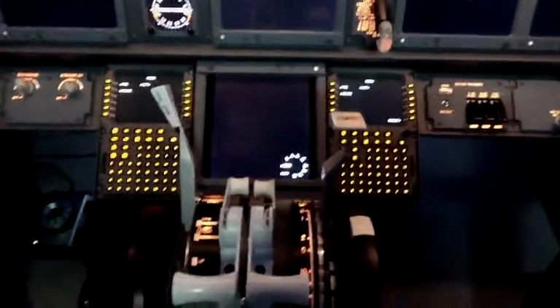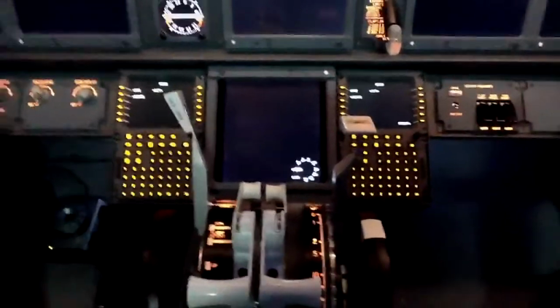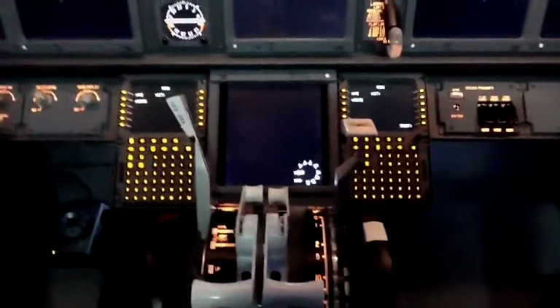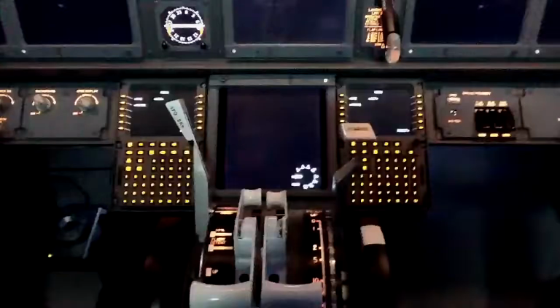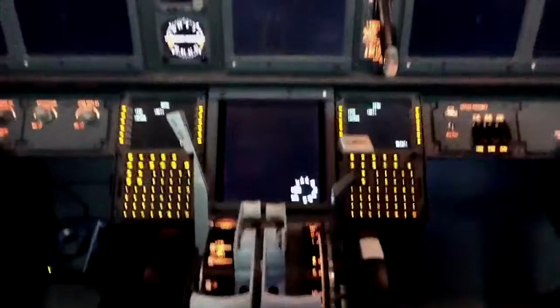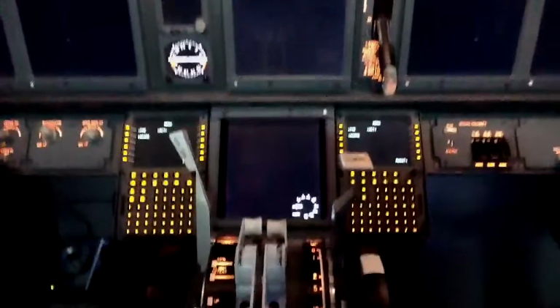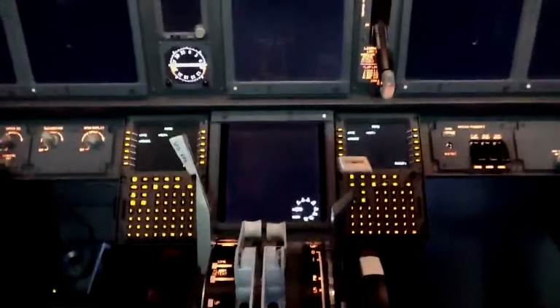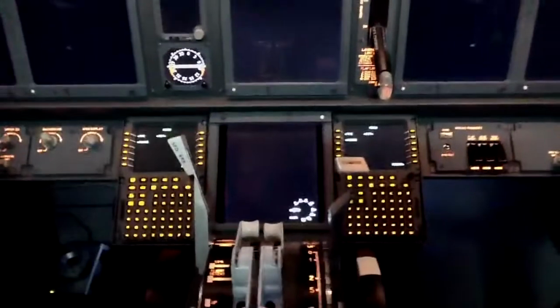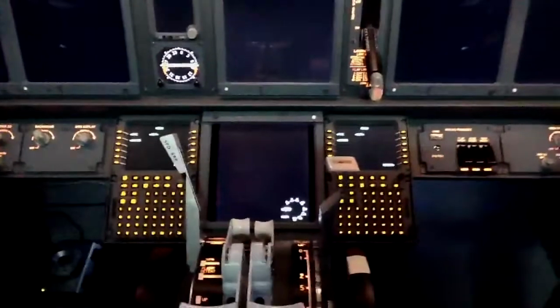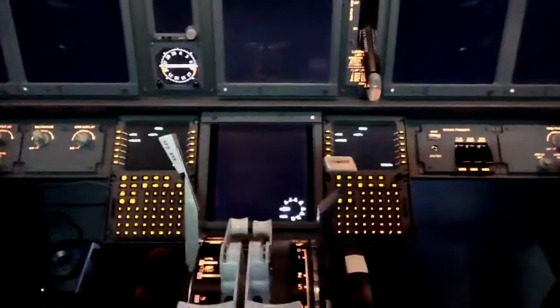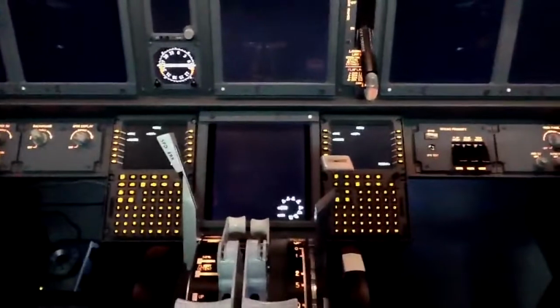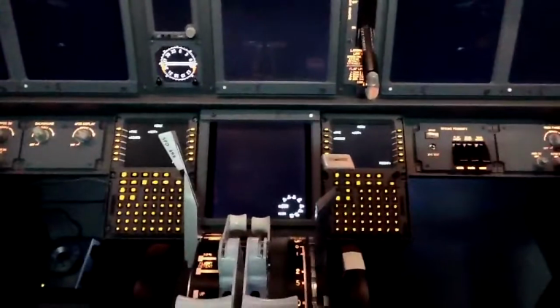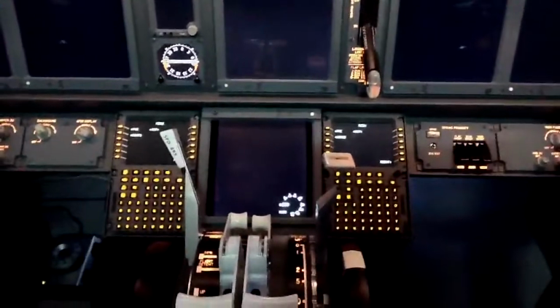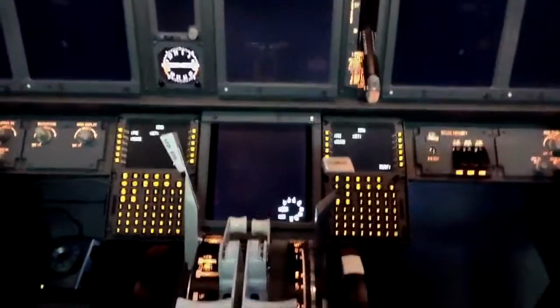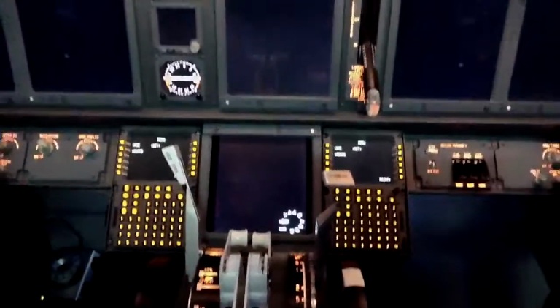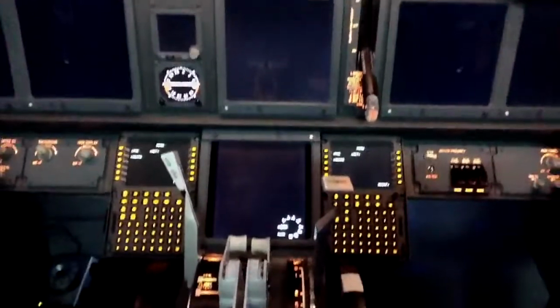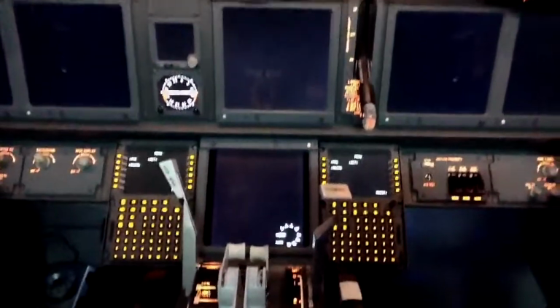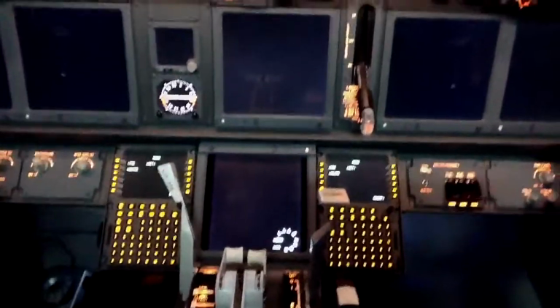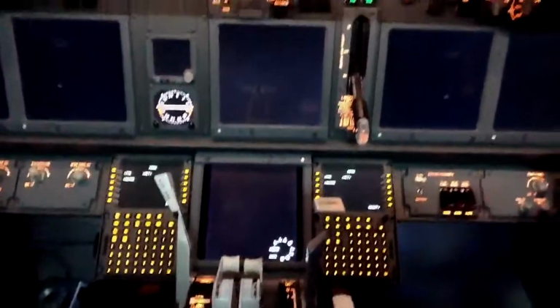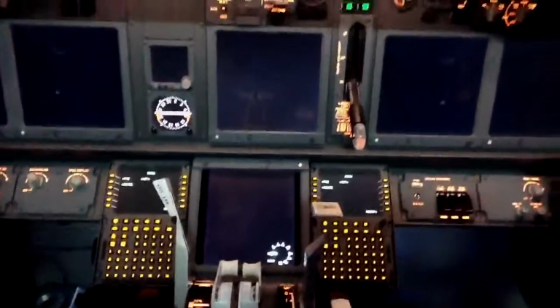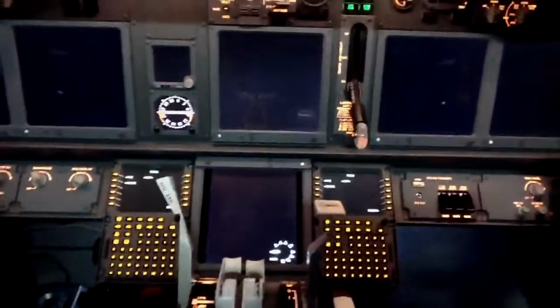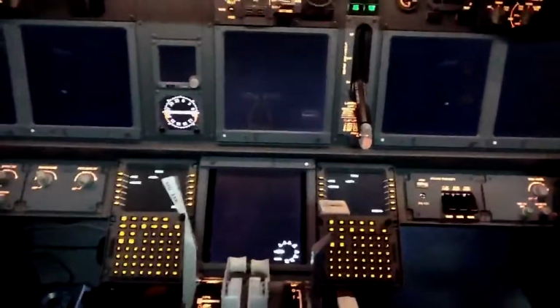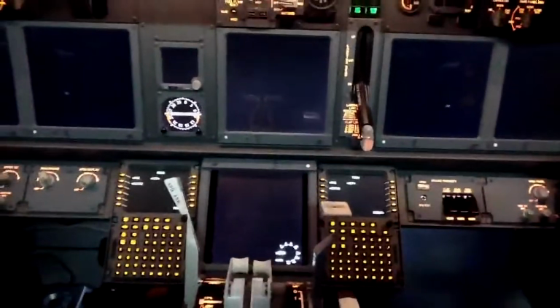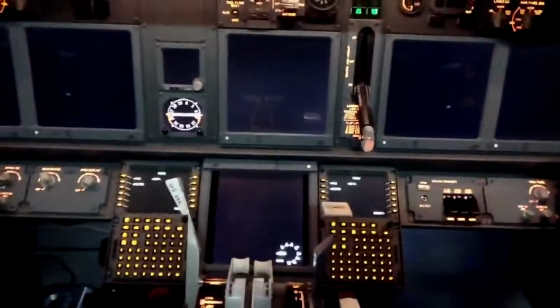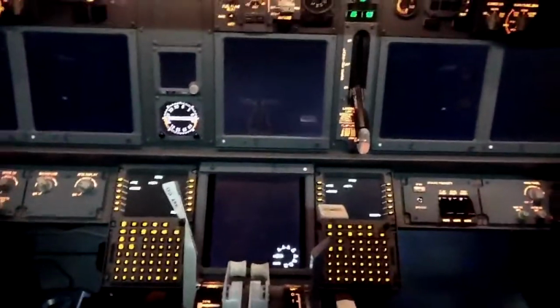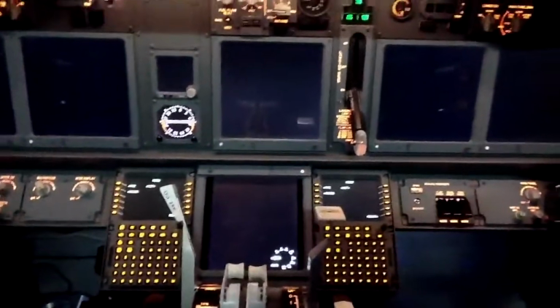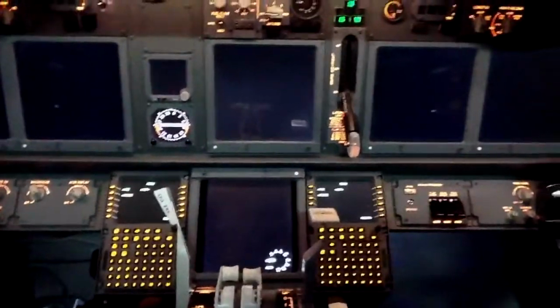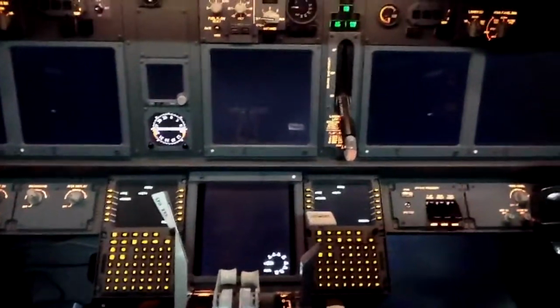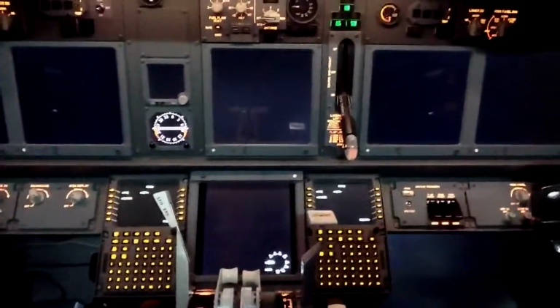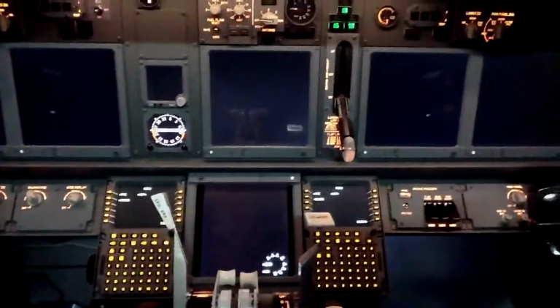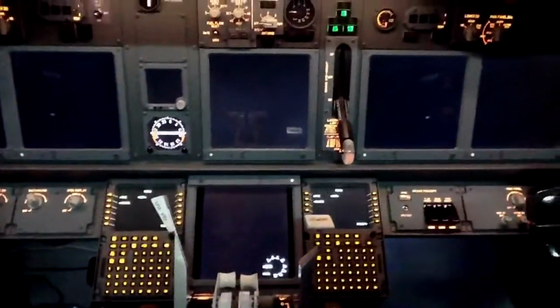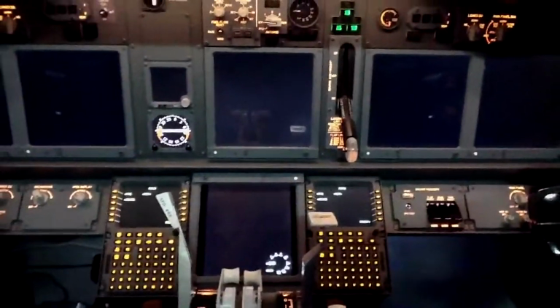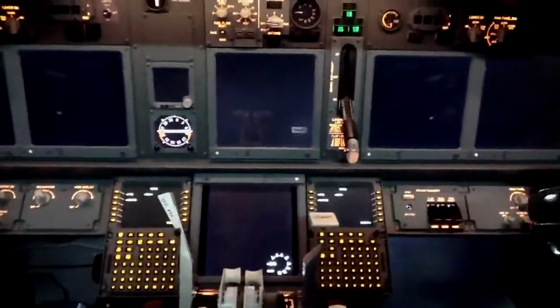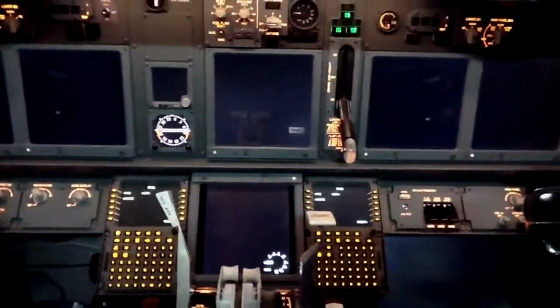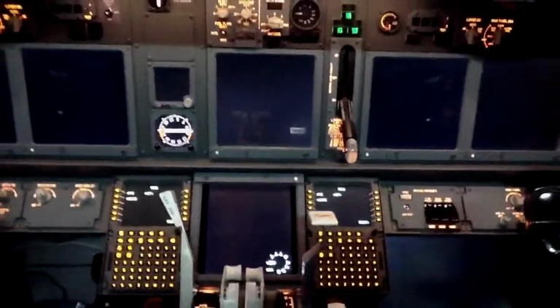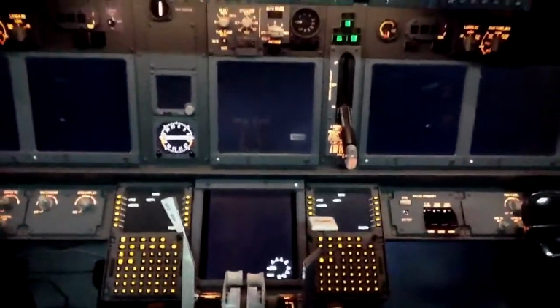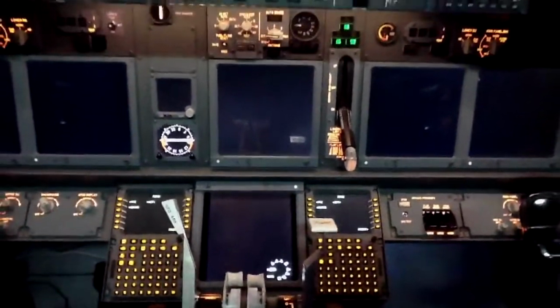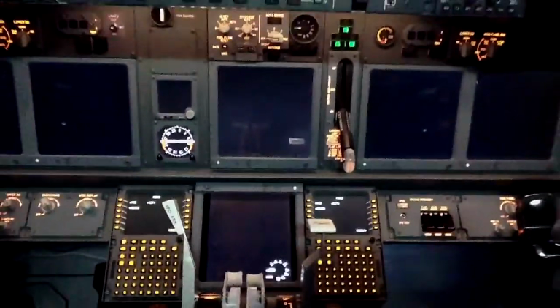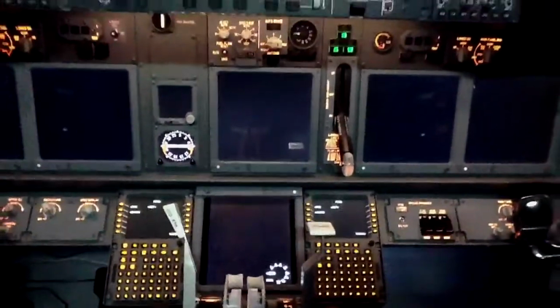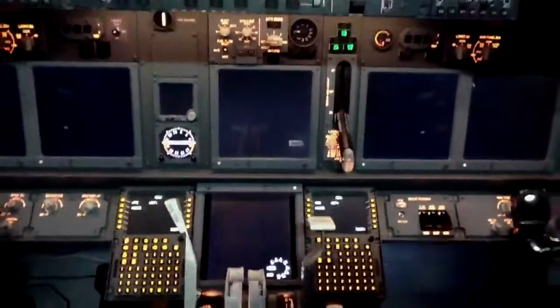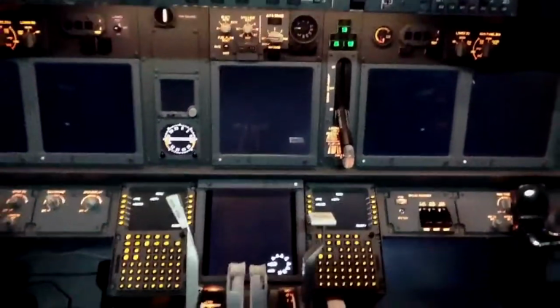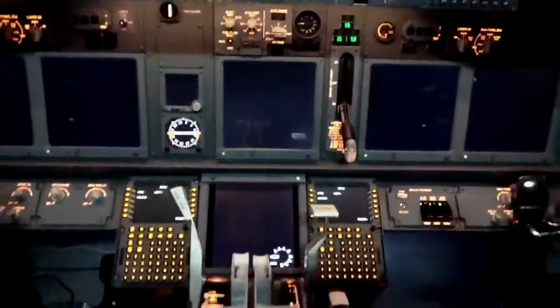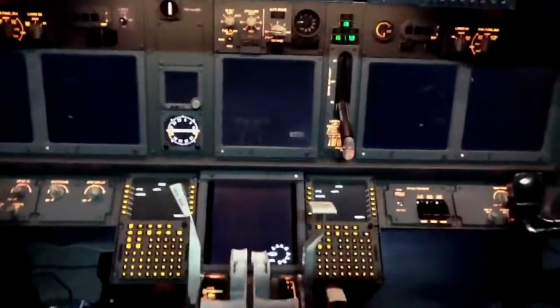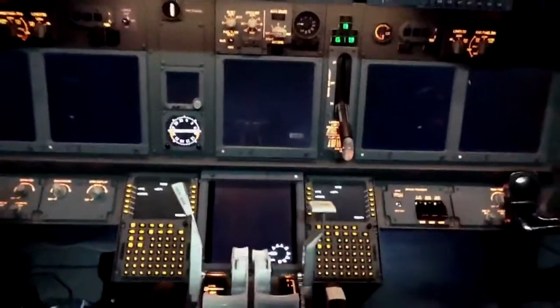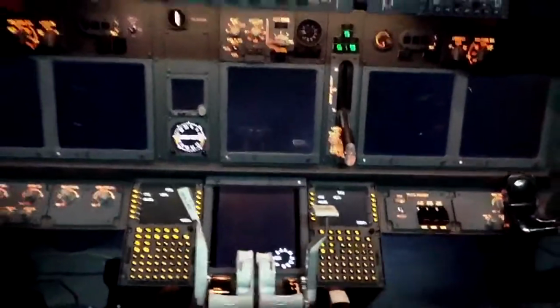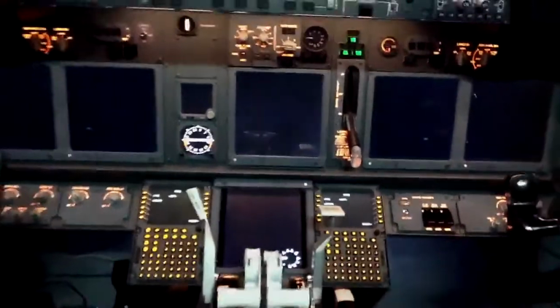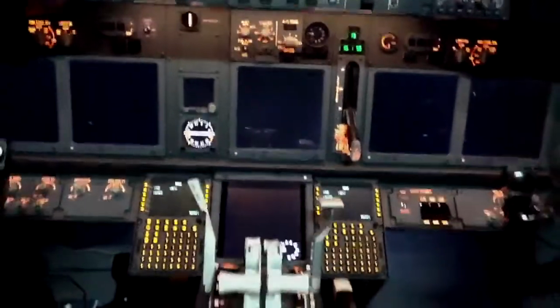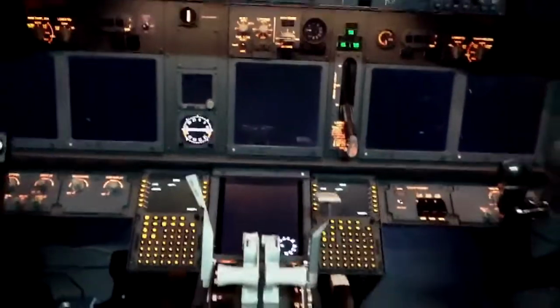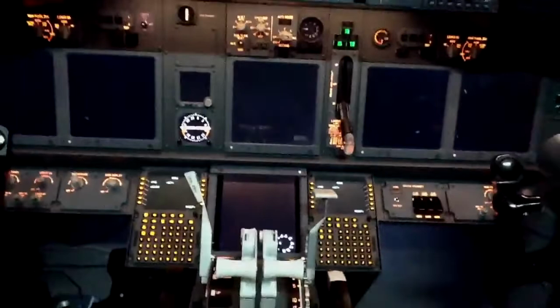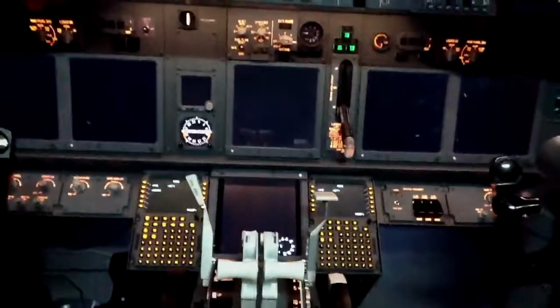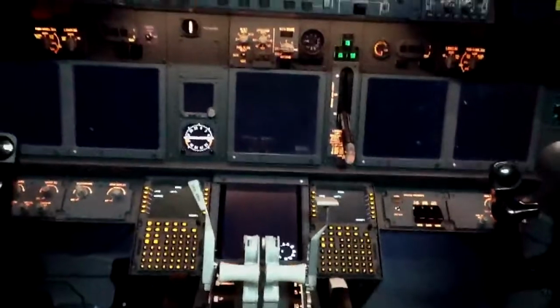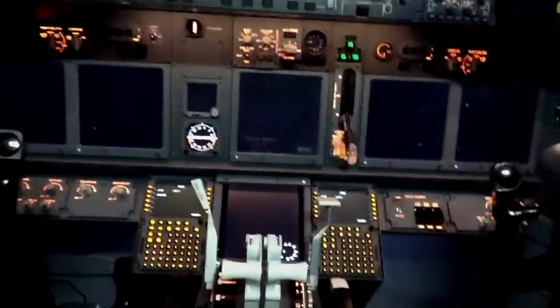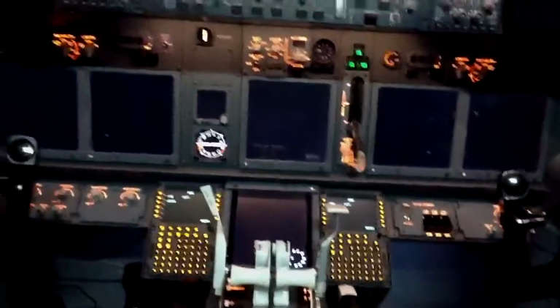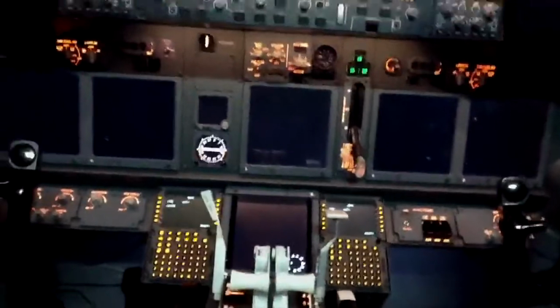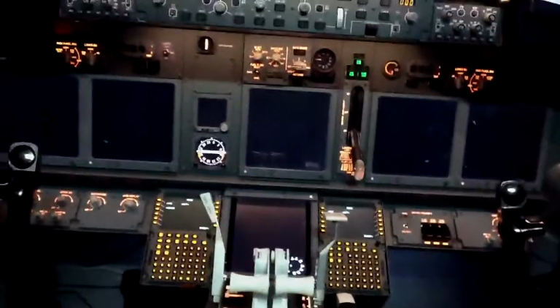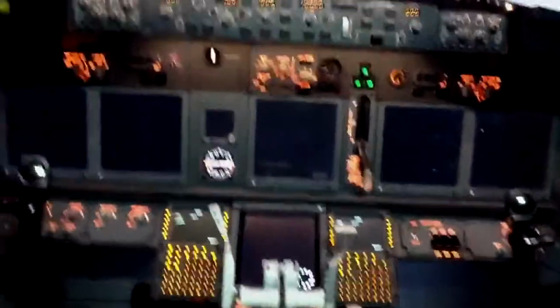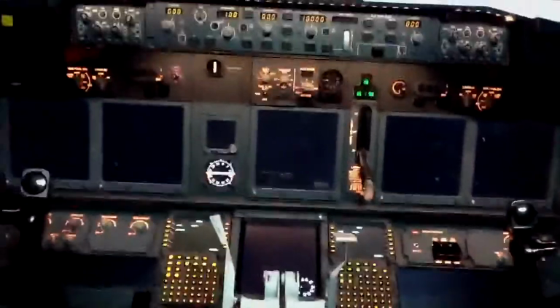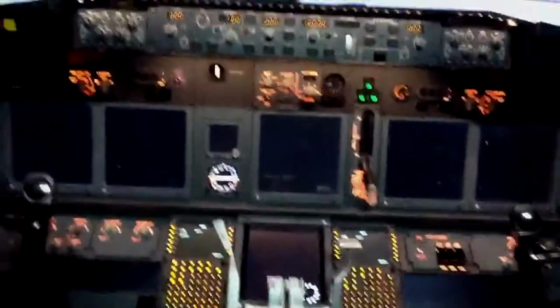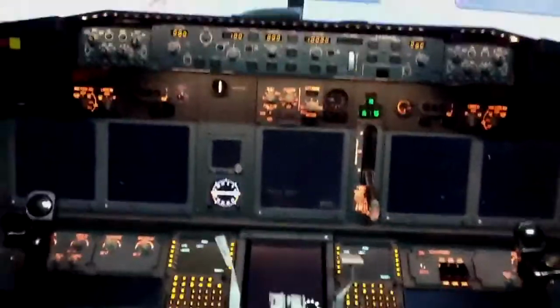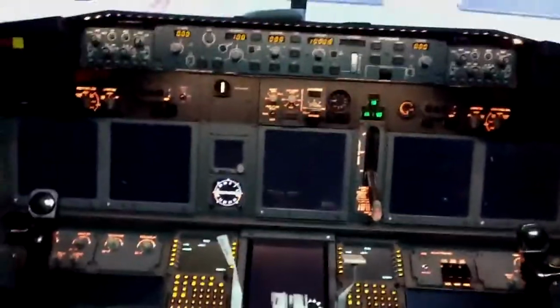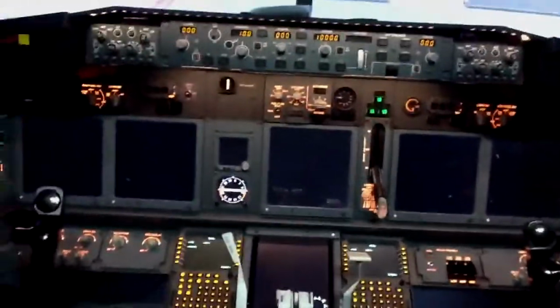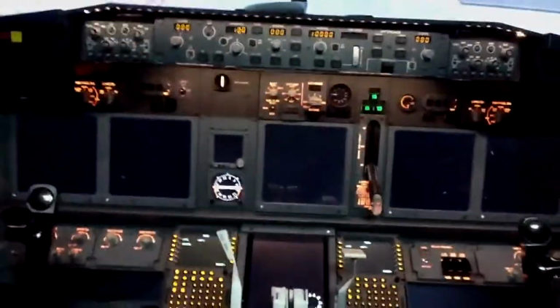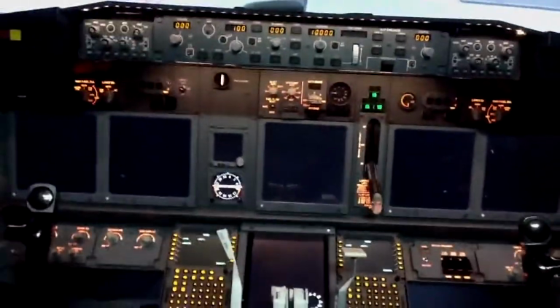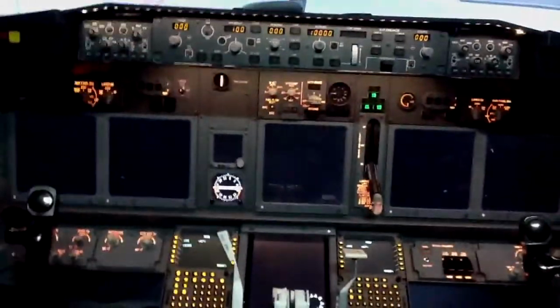Right now I'm running ProSim — I do have SimAvionics as well, but I'm kind of testing out ProSim right now.